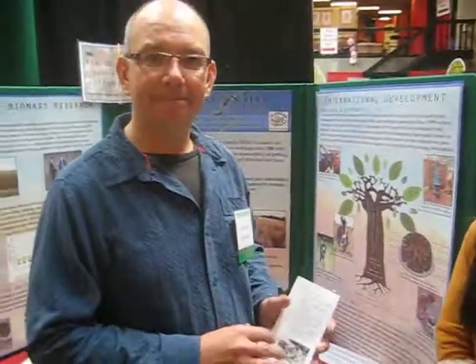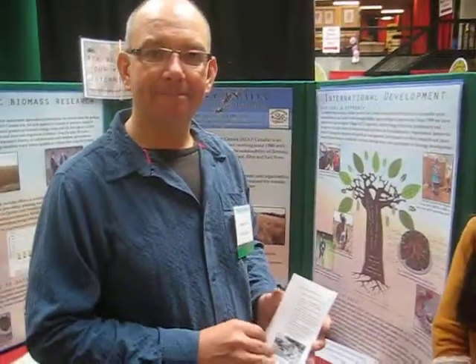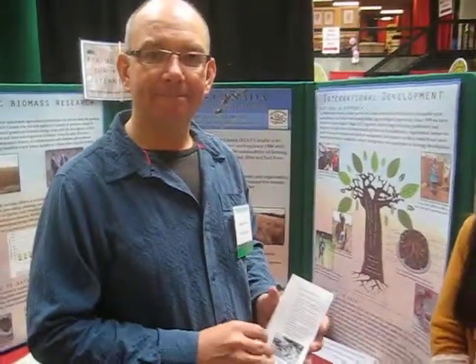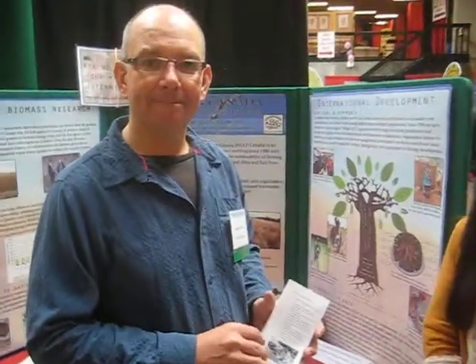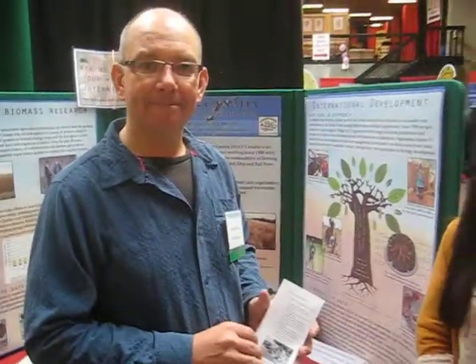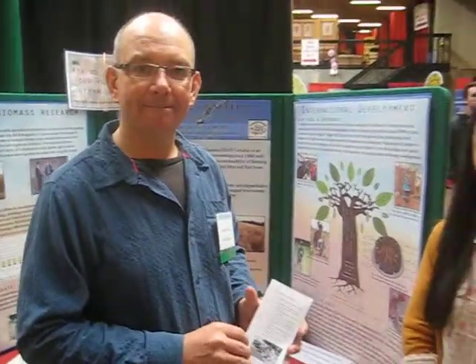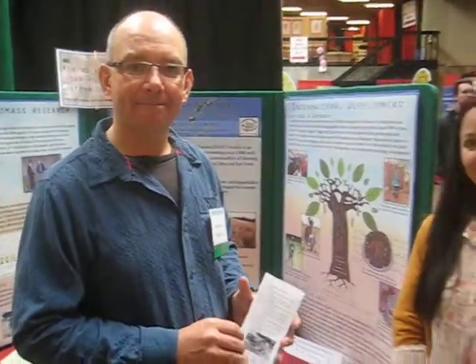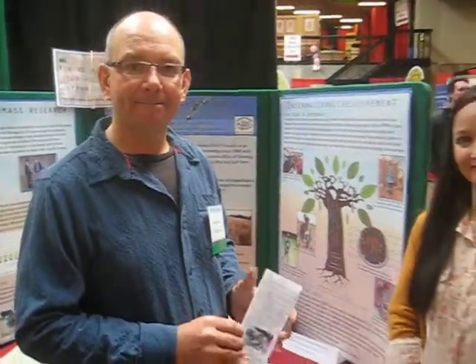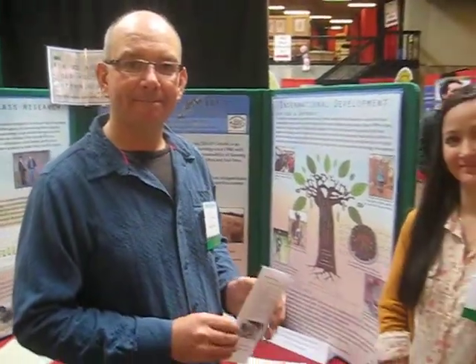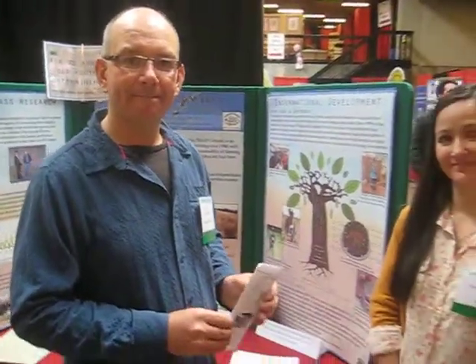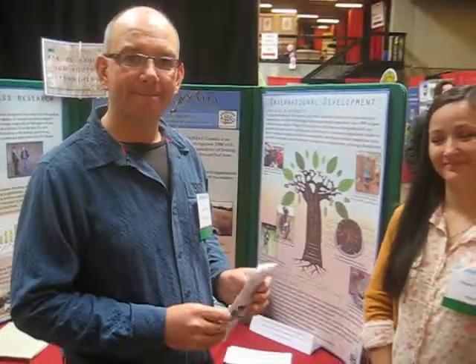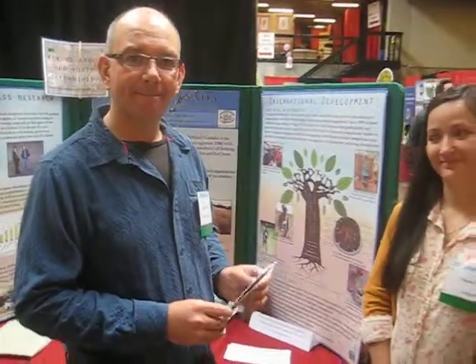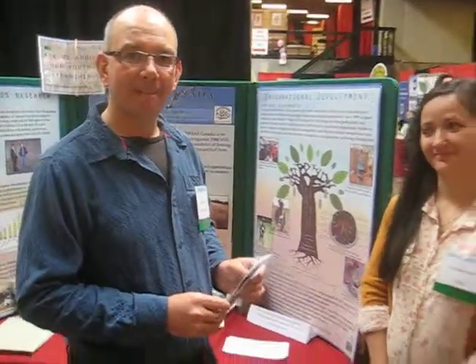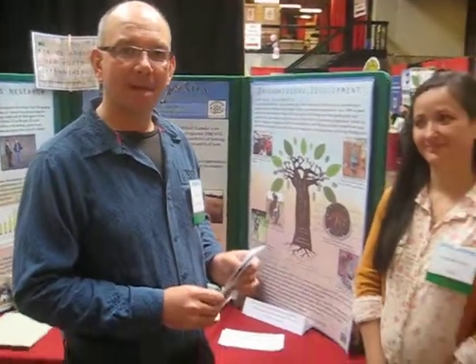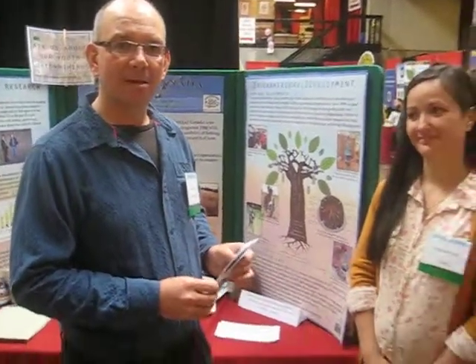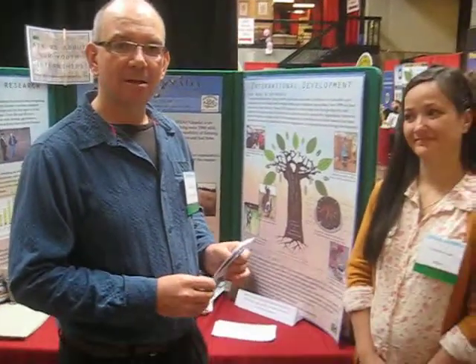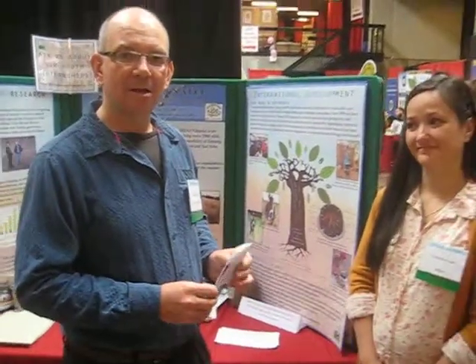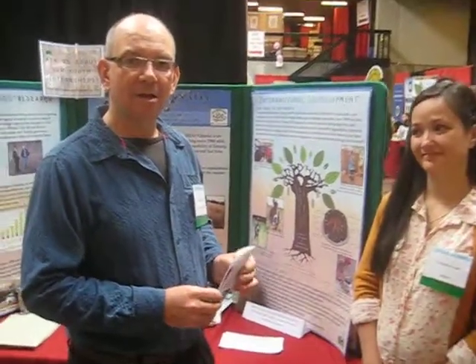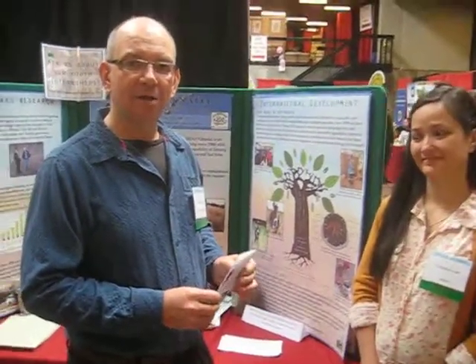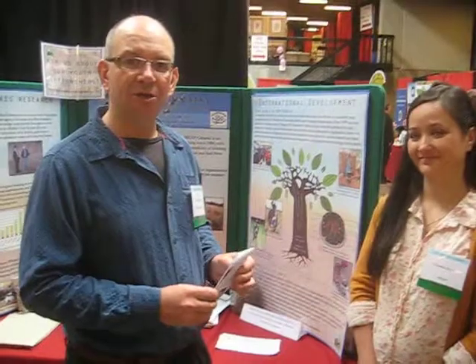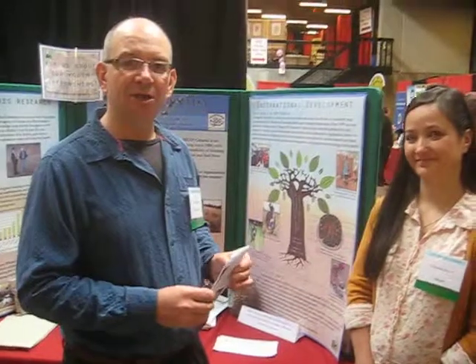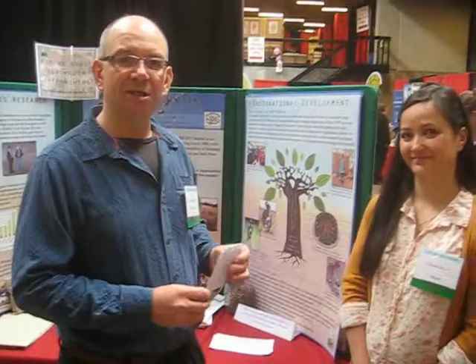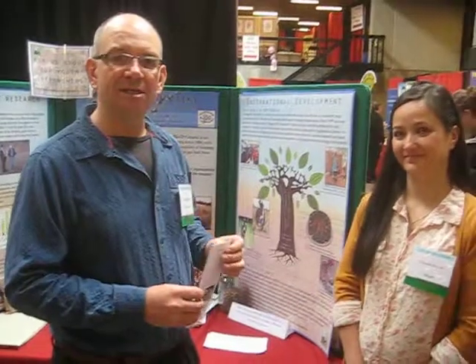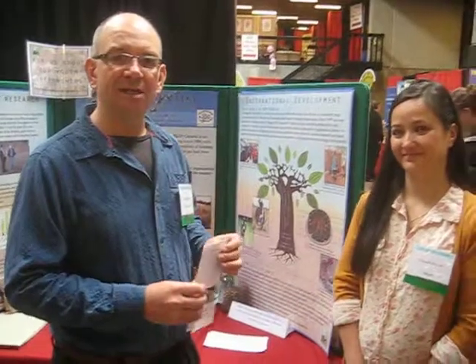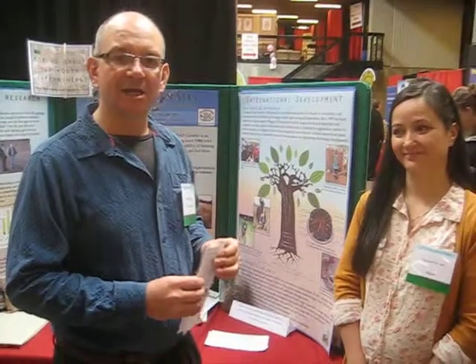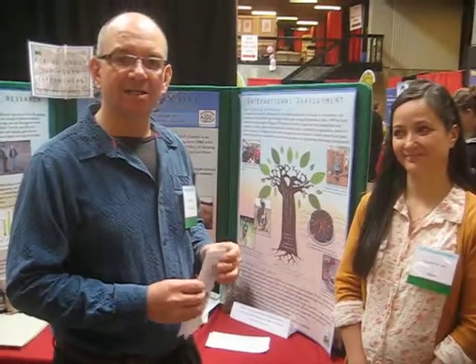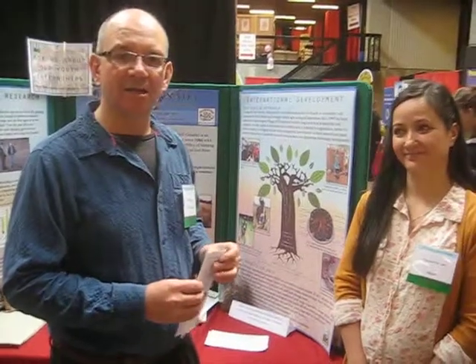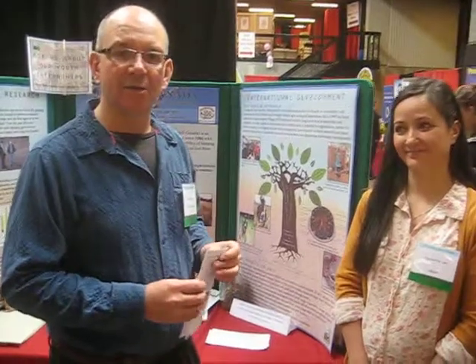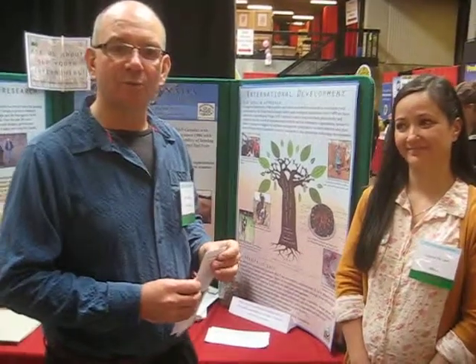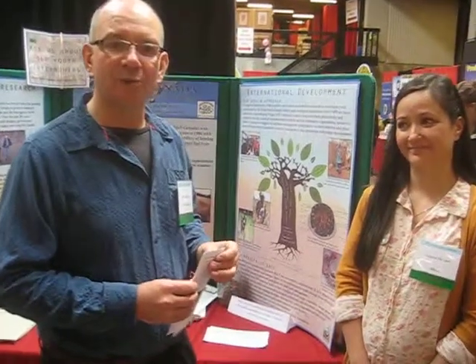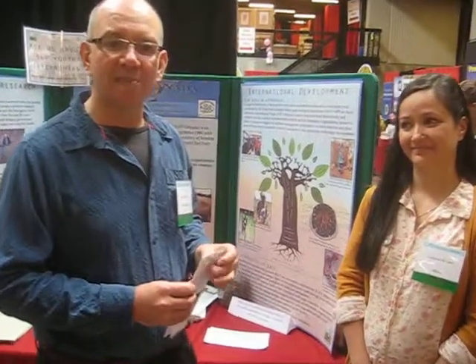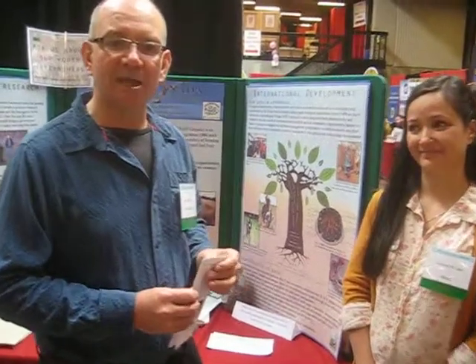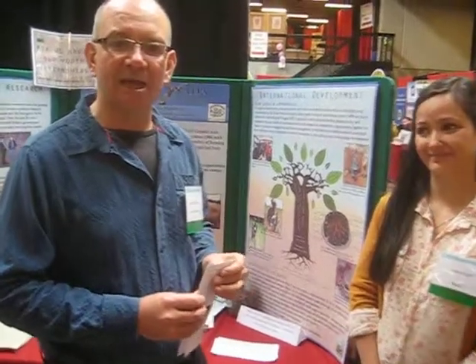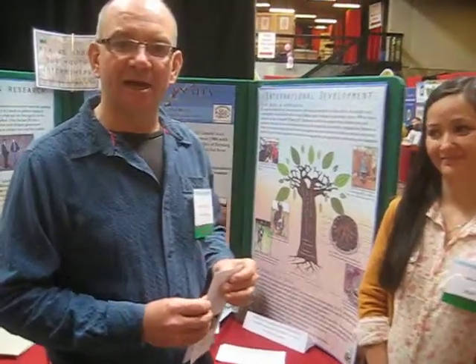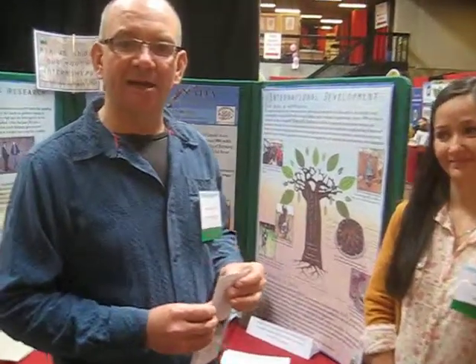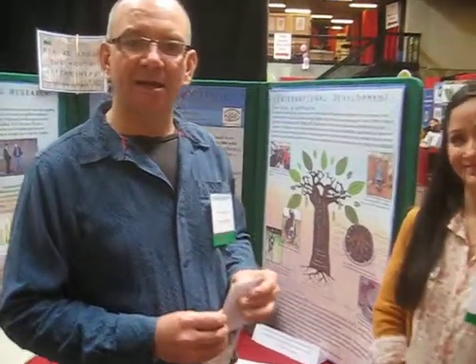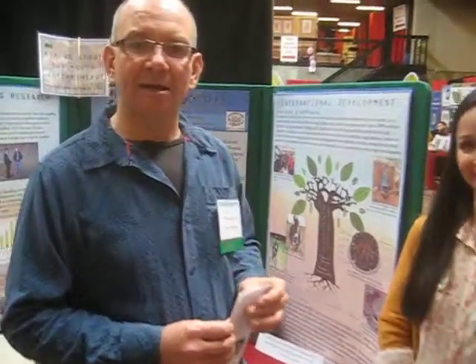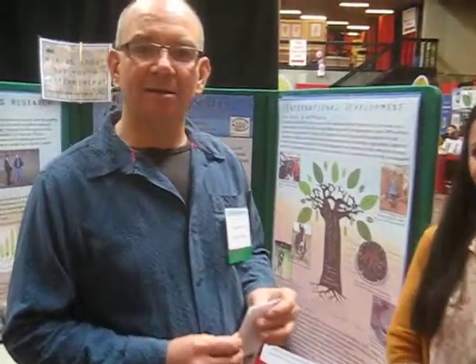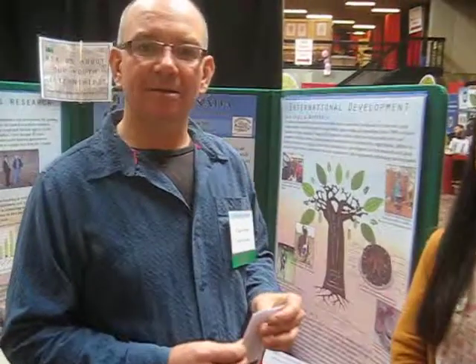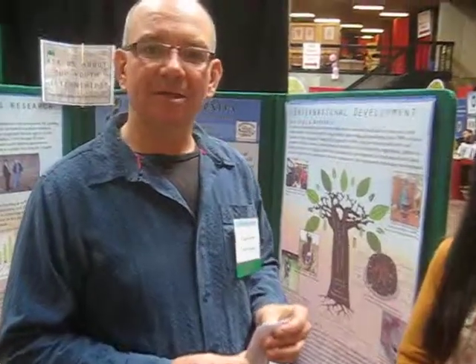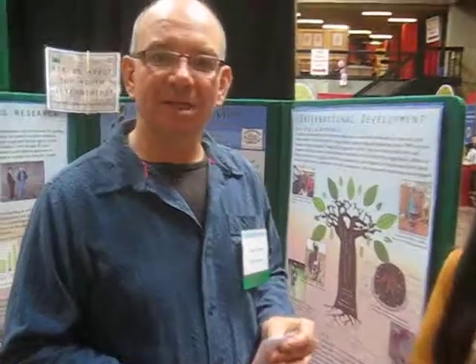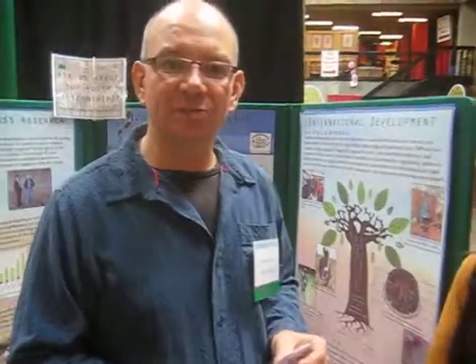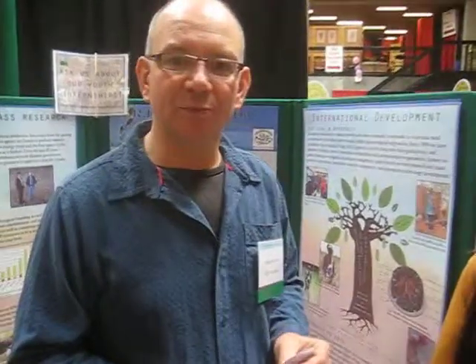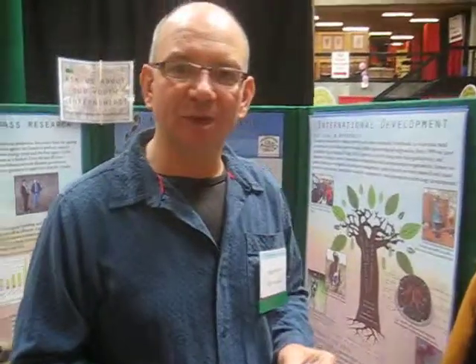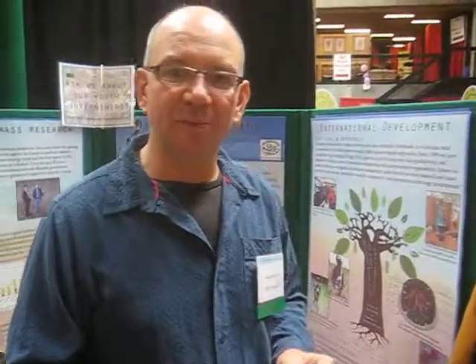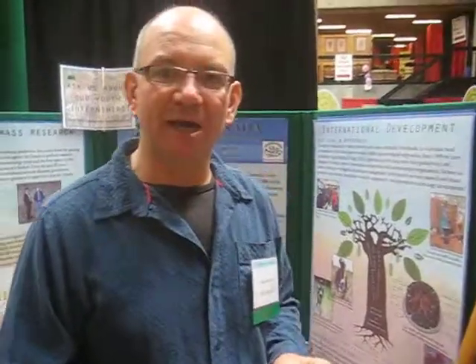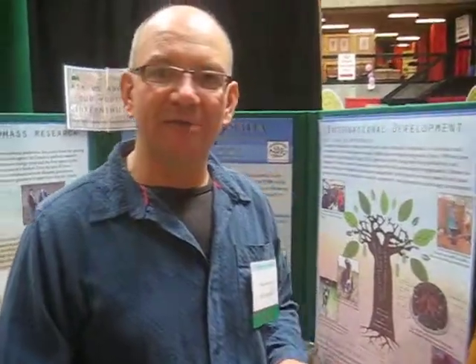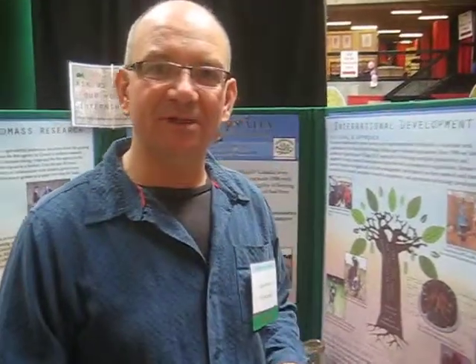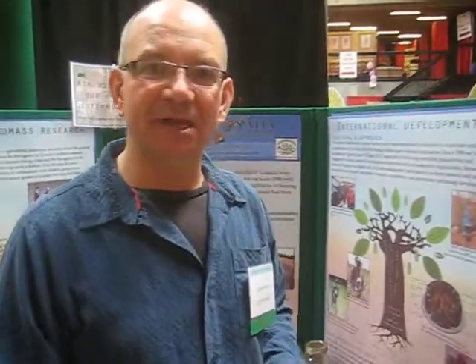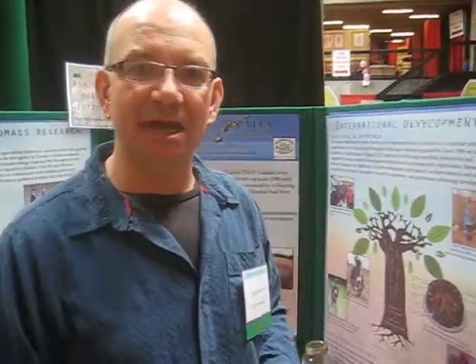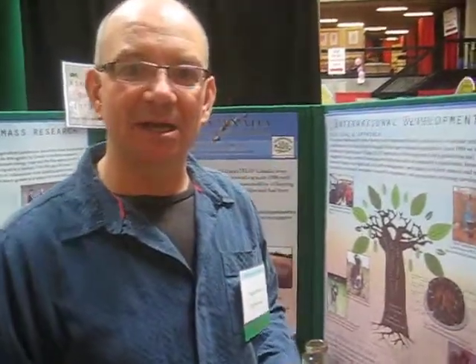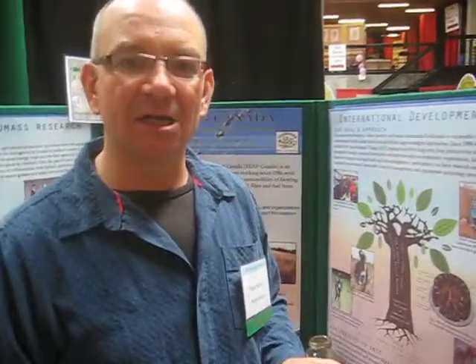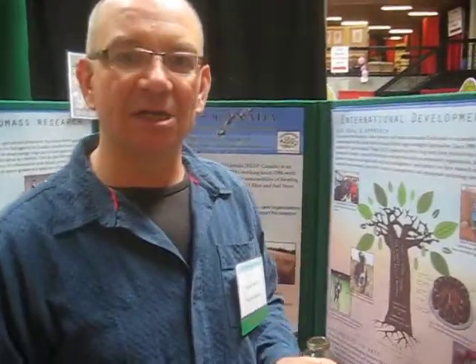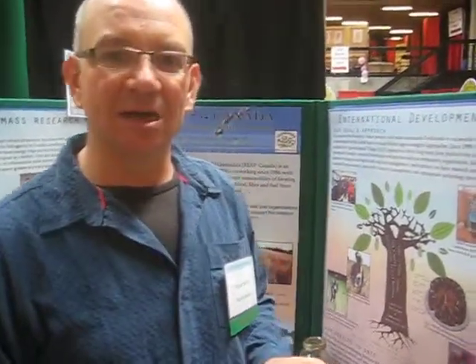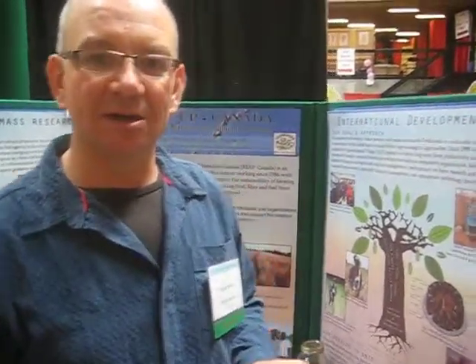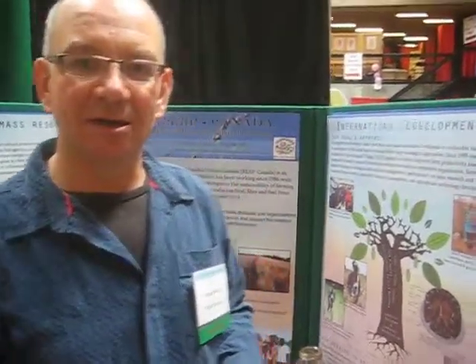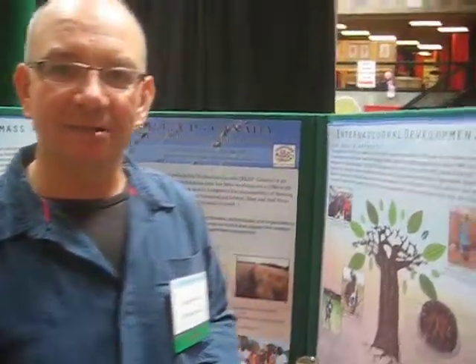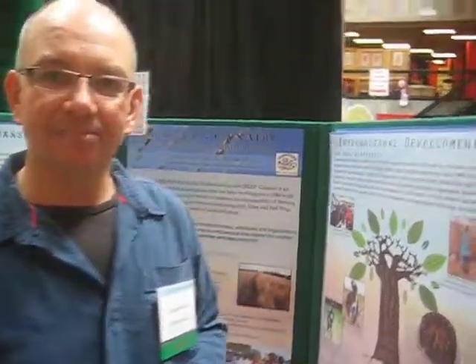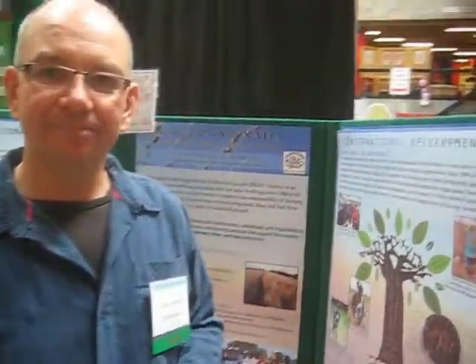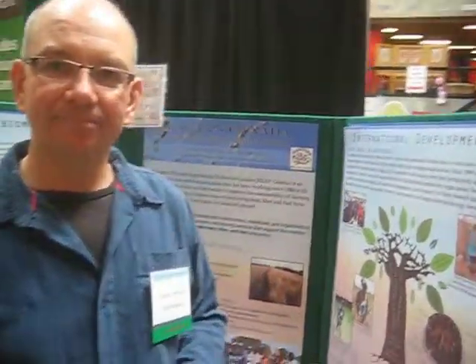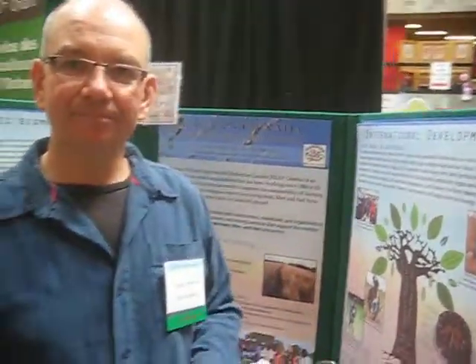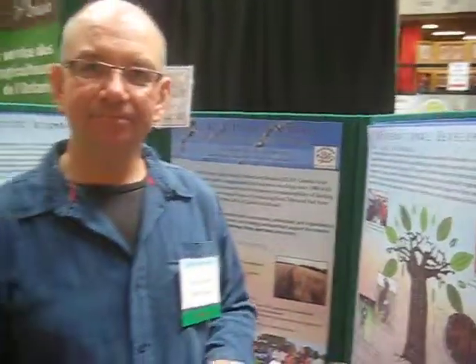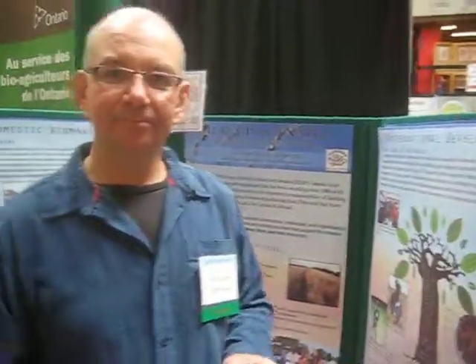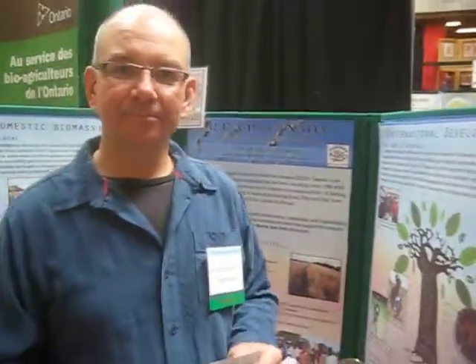For more information, you can contact REAP Canada at REAP-Canada.com.